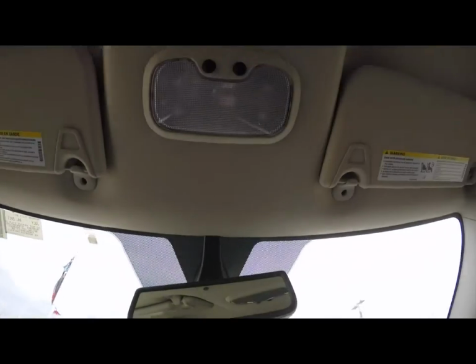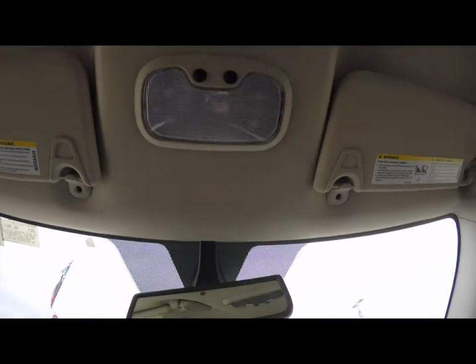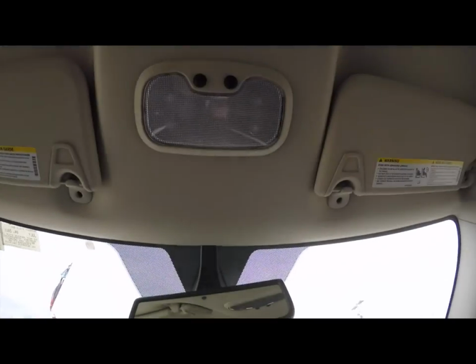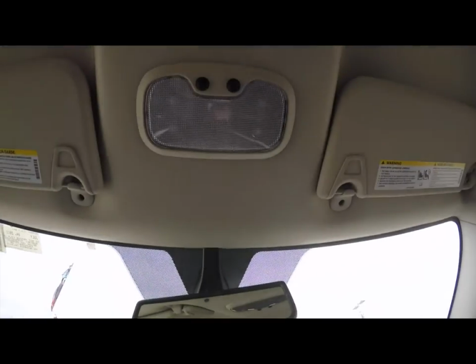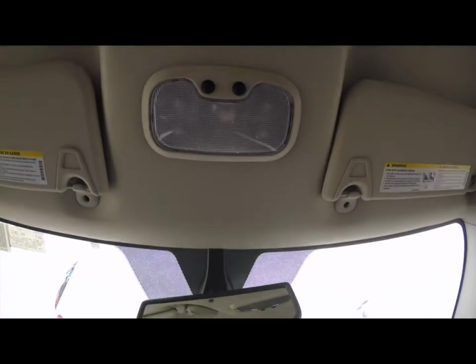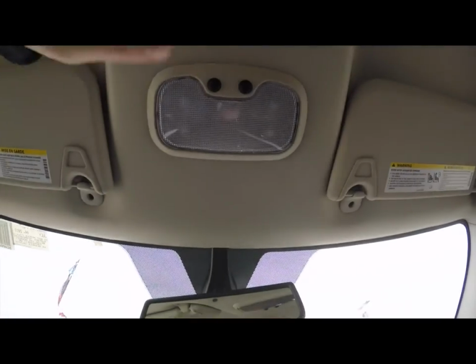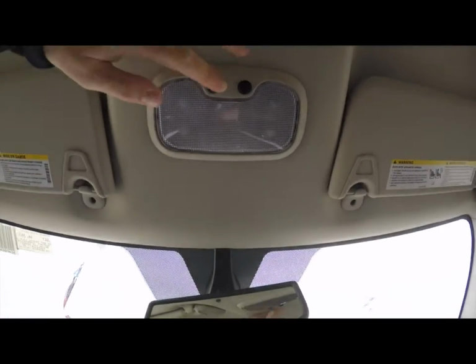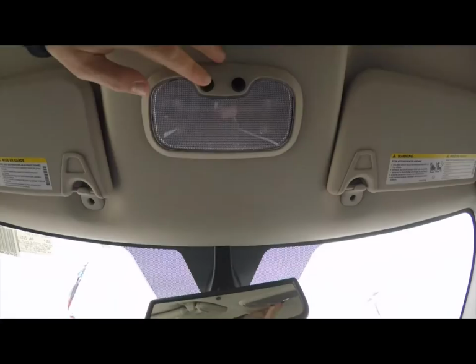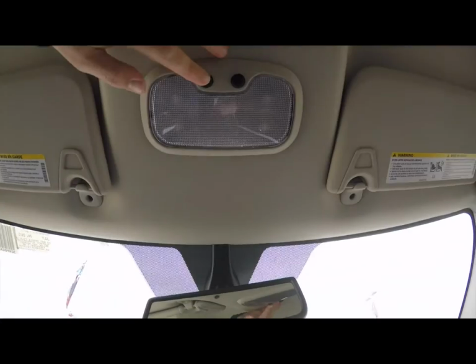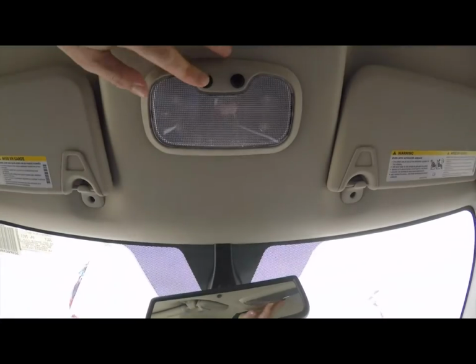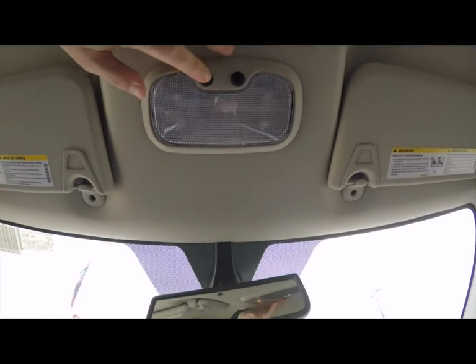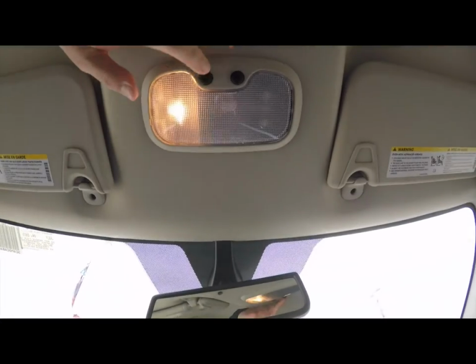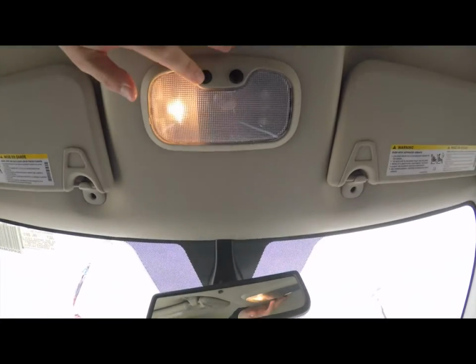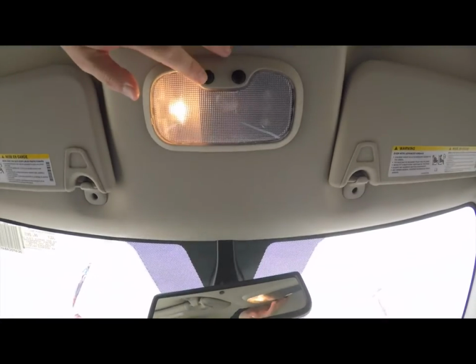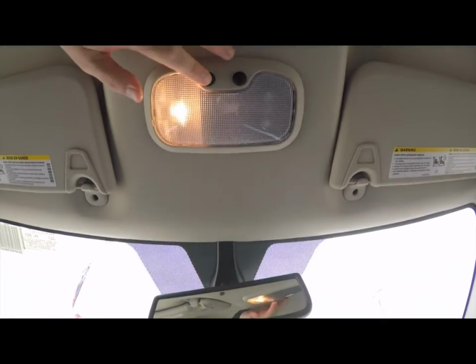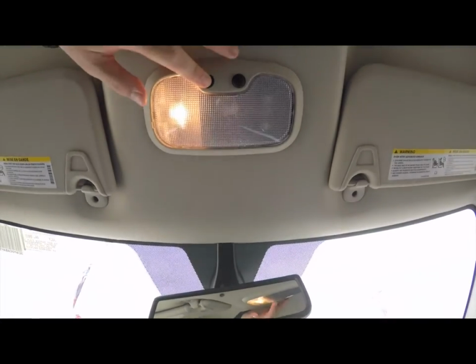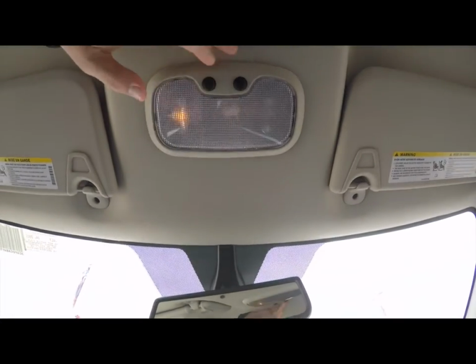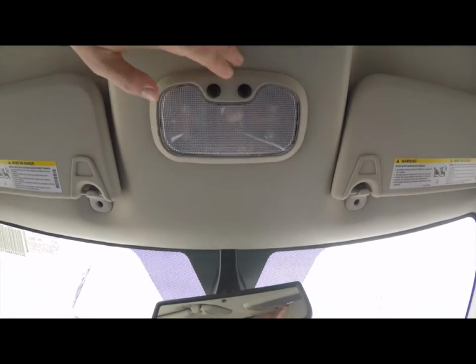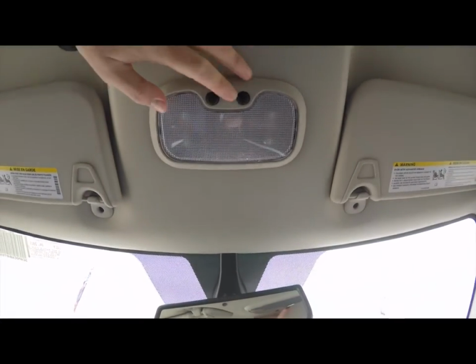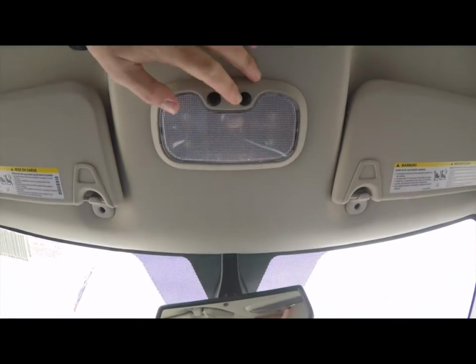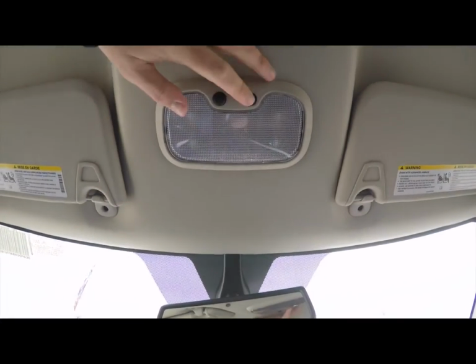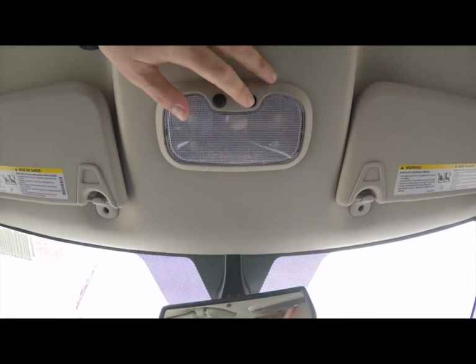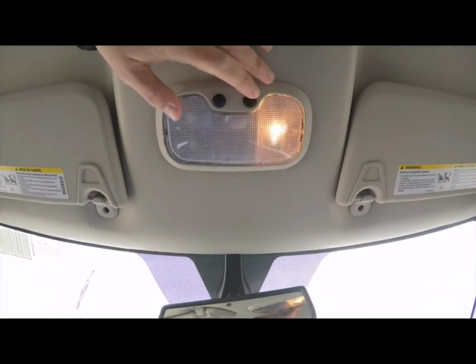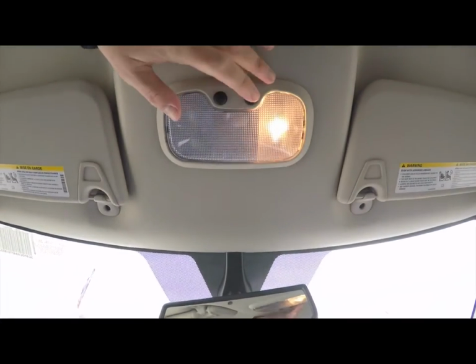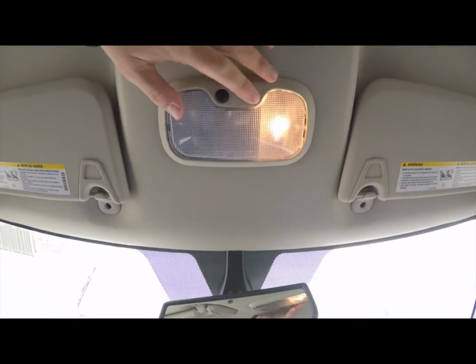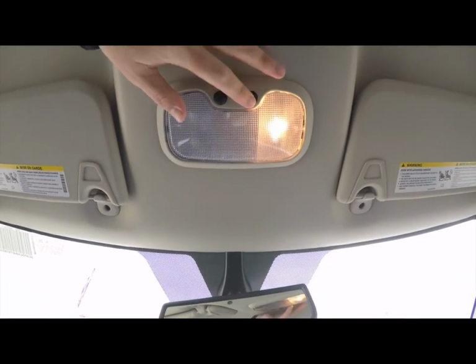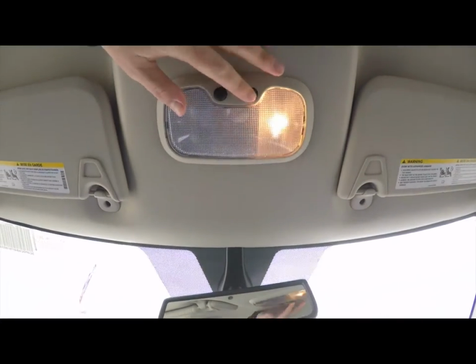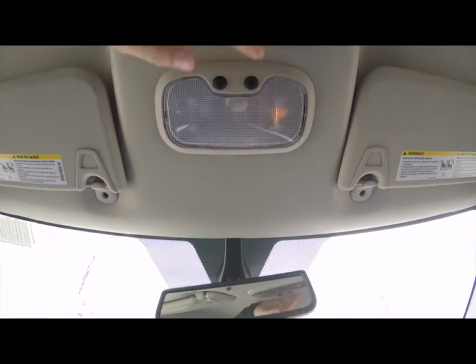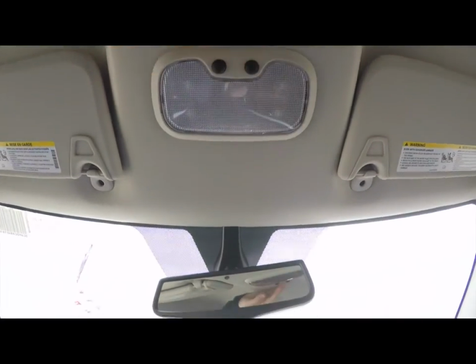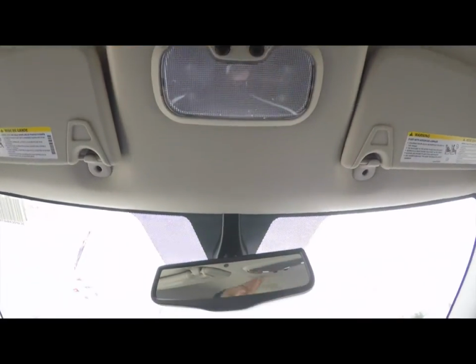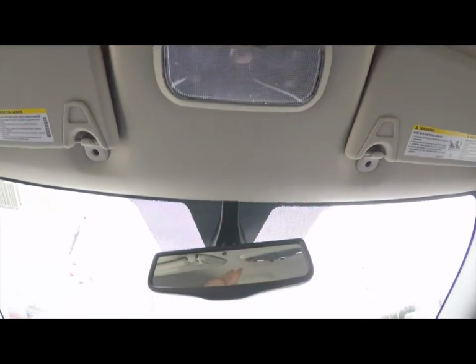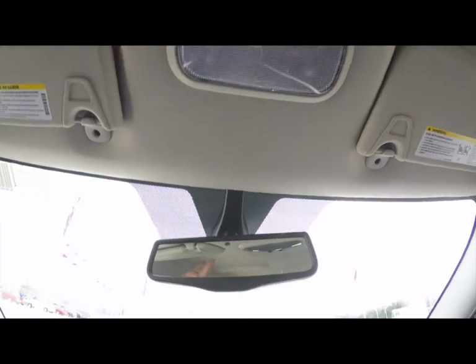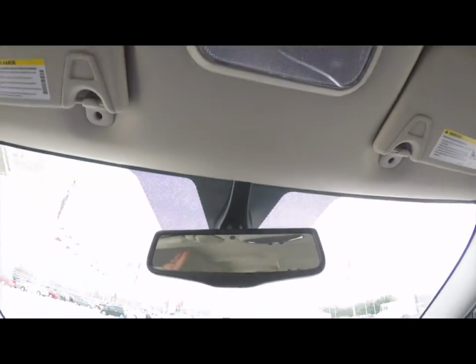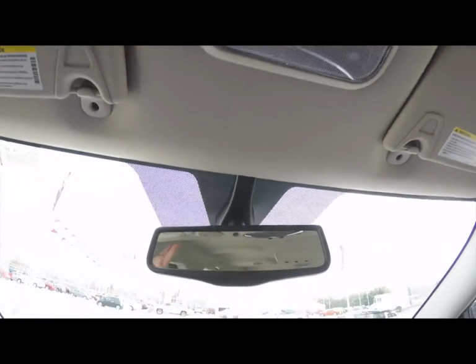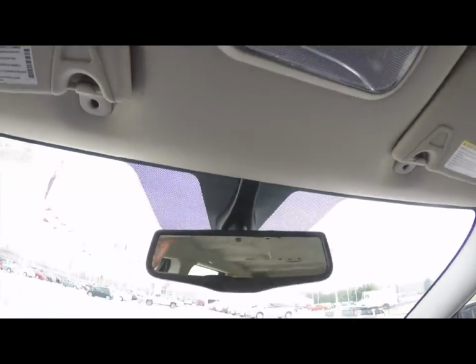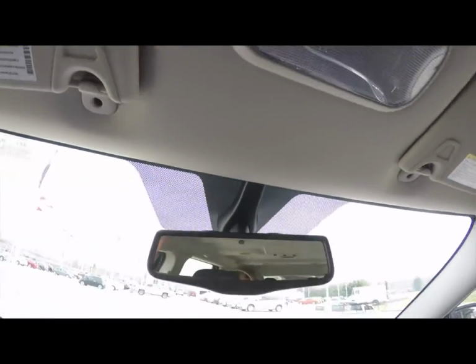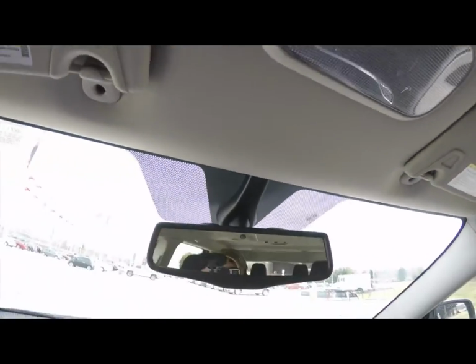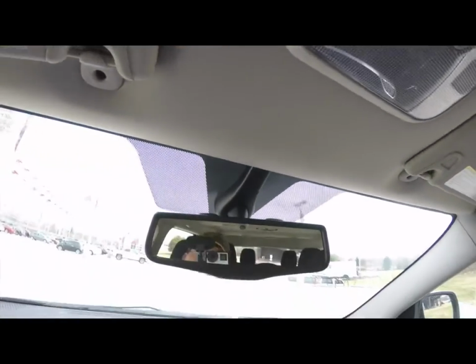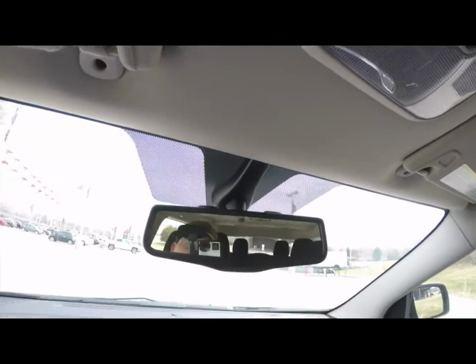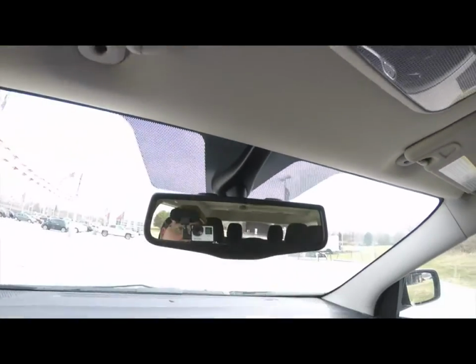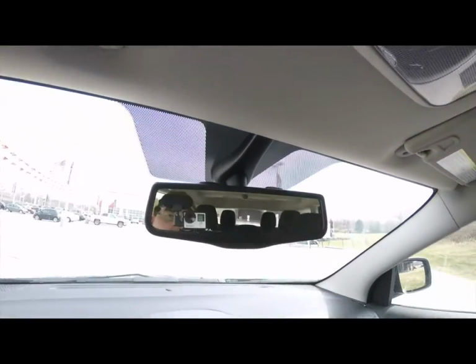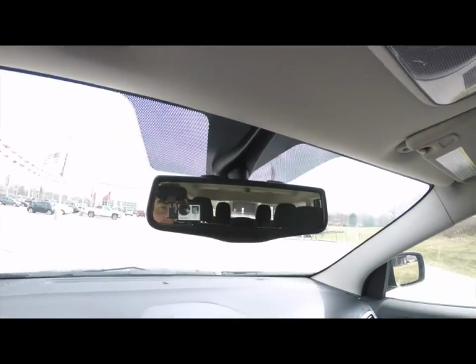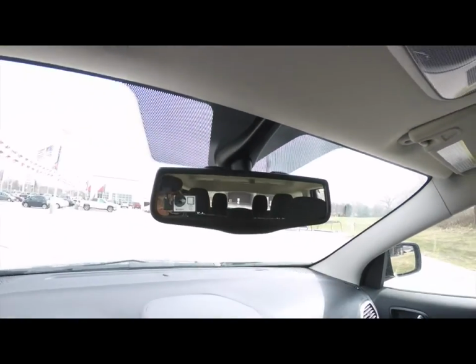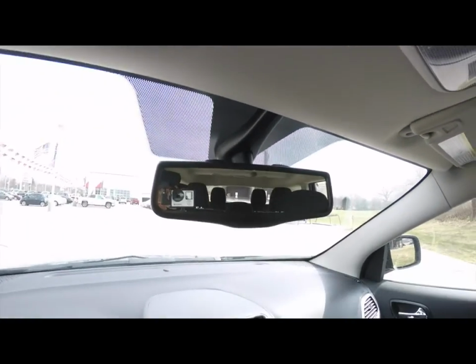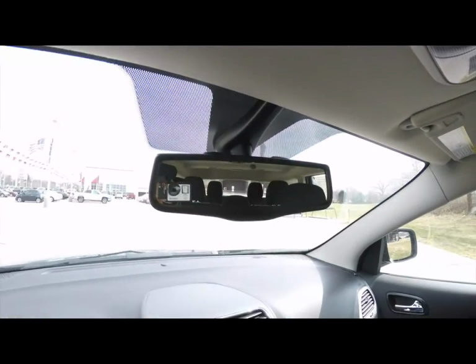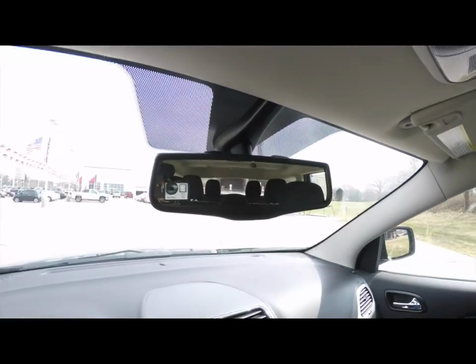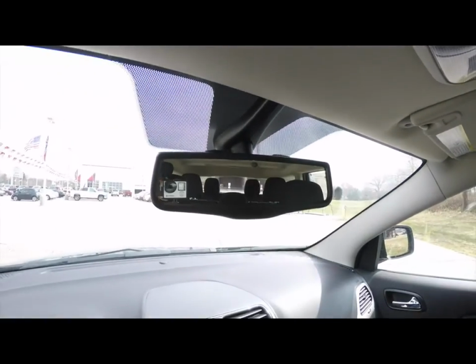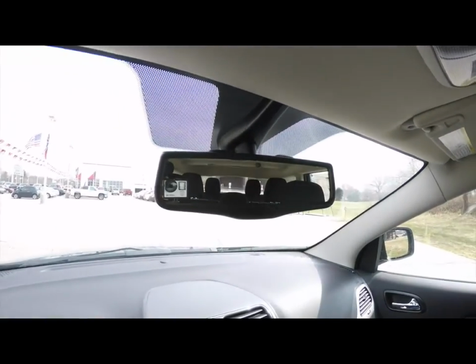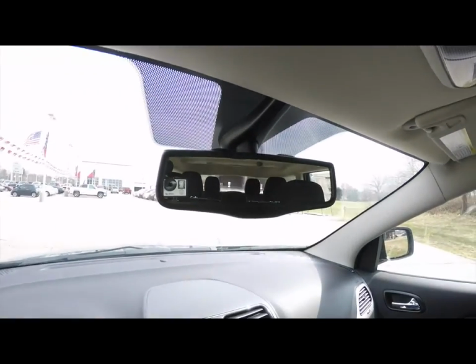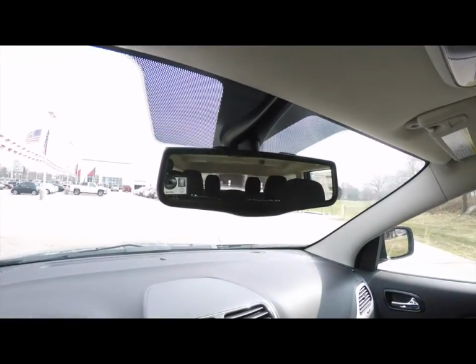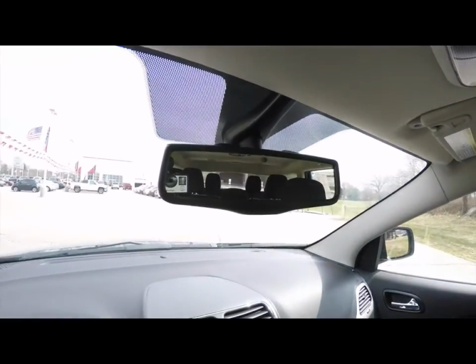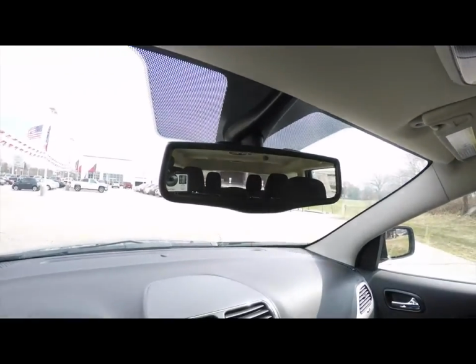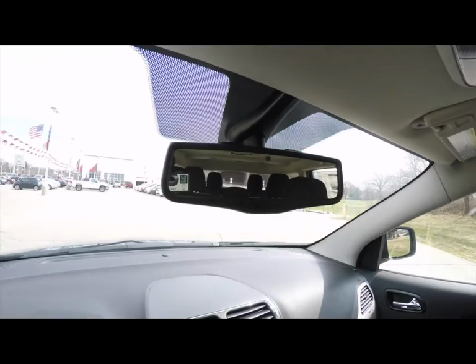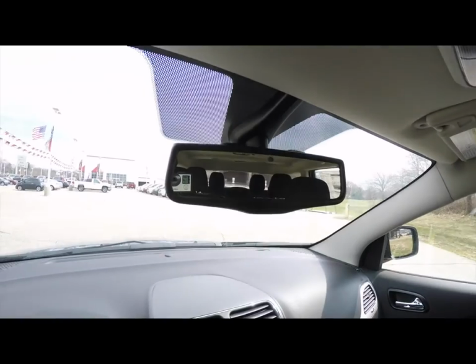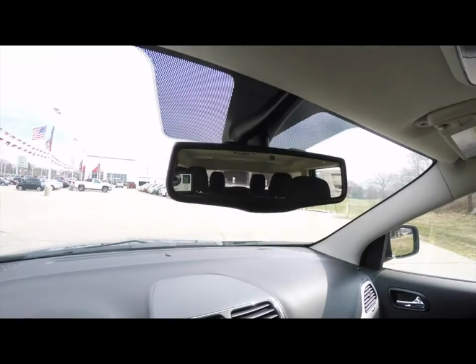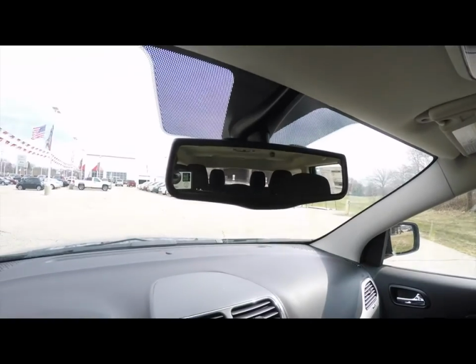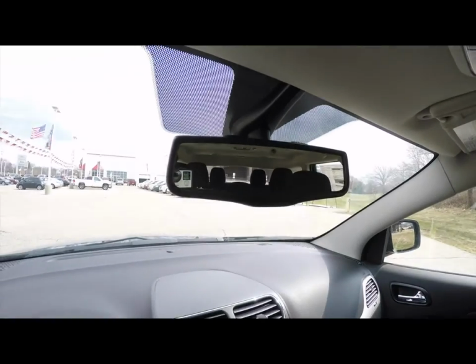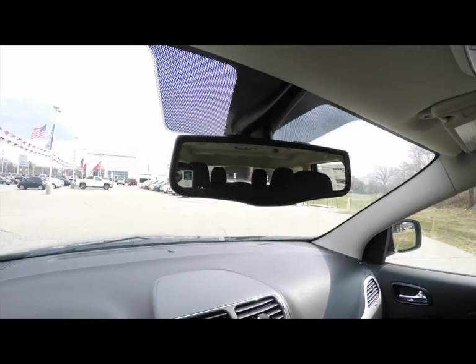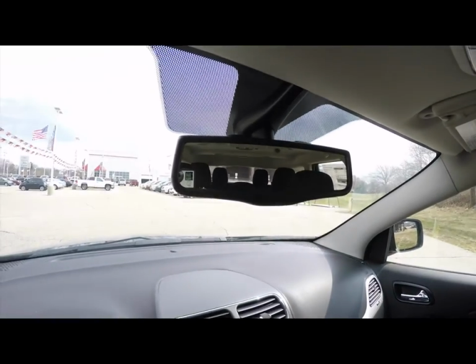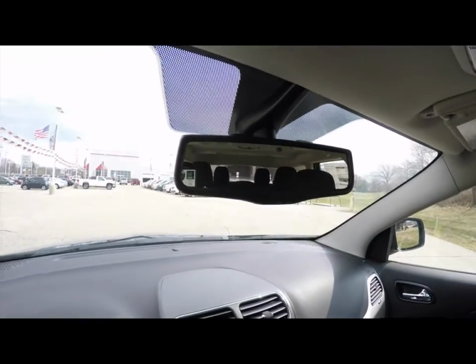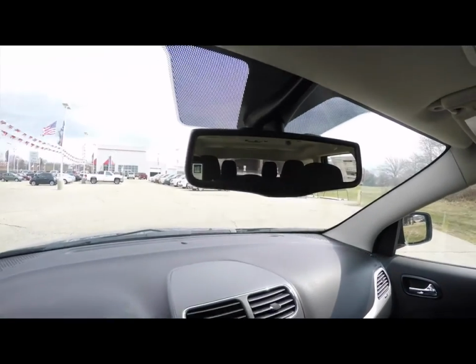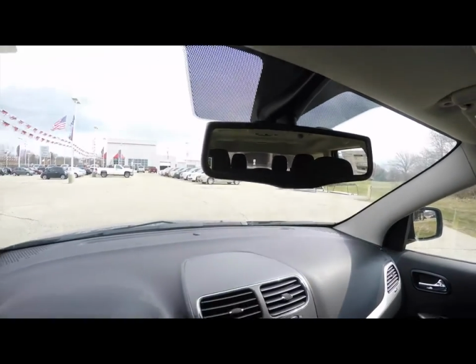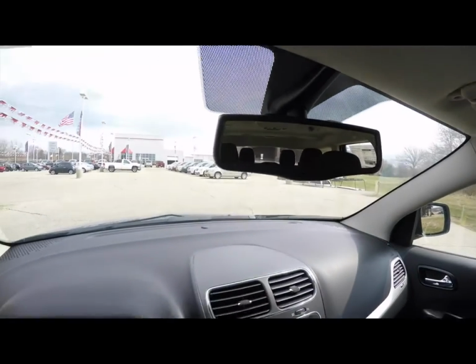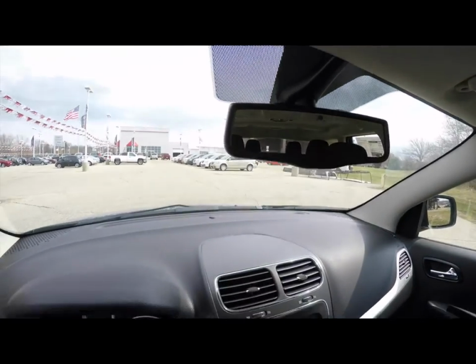There's a nice amount of storage with a removable liner and a power point inside. Looking overhead, you have overhead map lights and an automatic dimming rearview mirror with integrated microphones for the Uconnect.